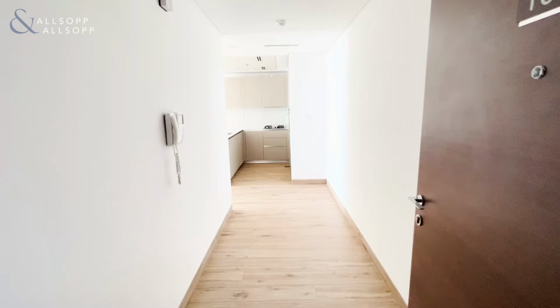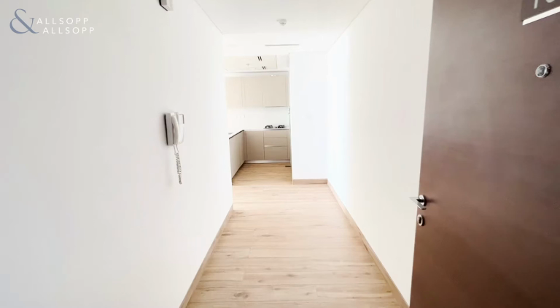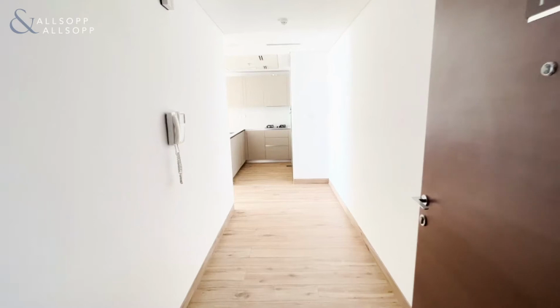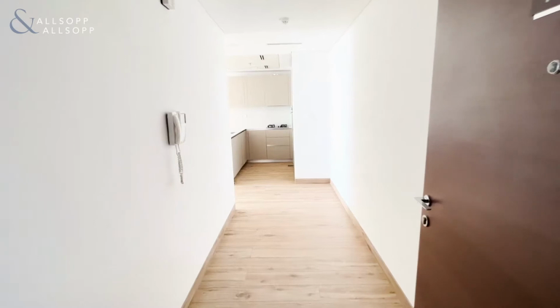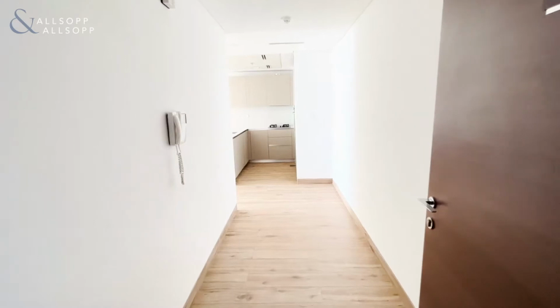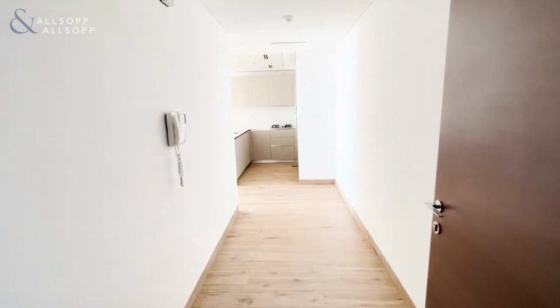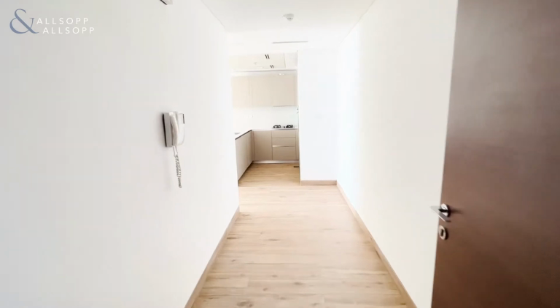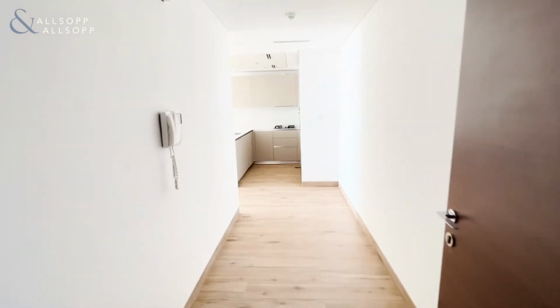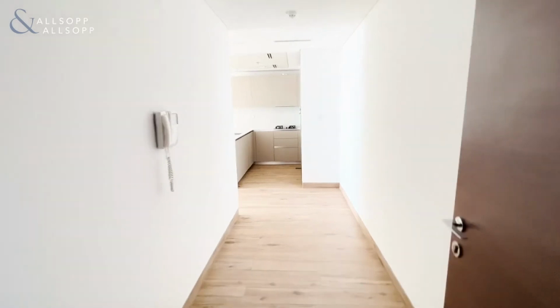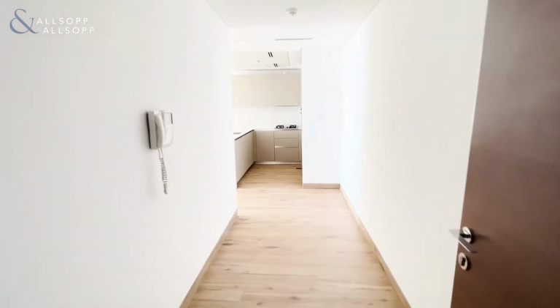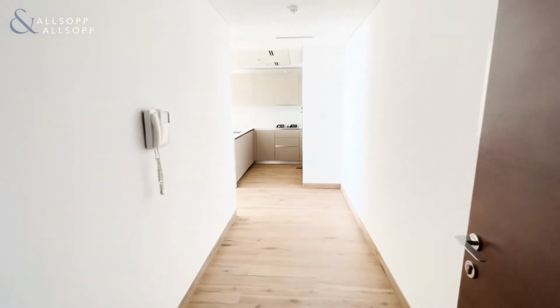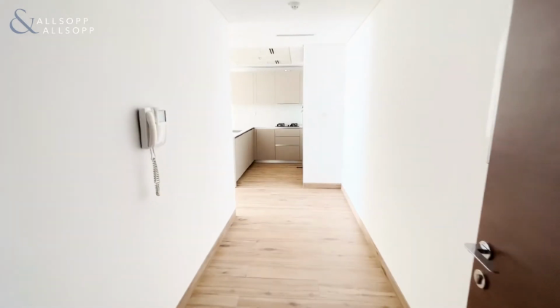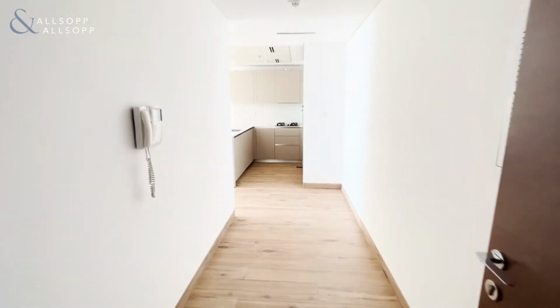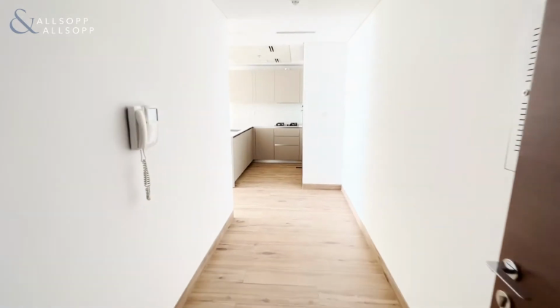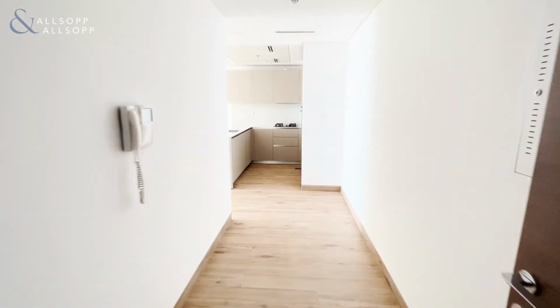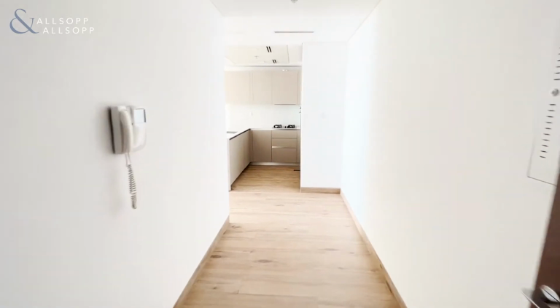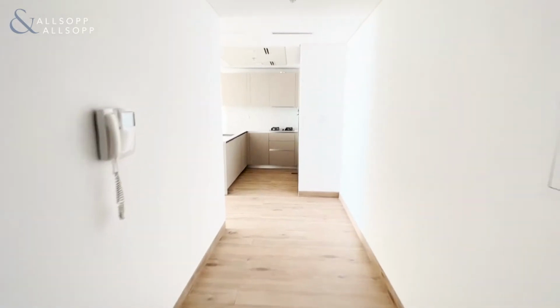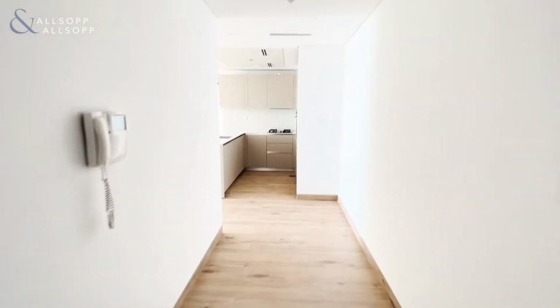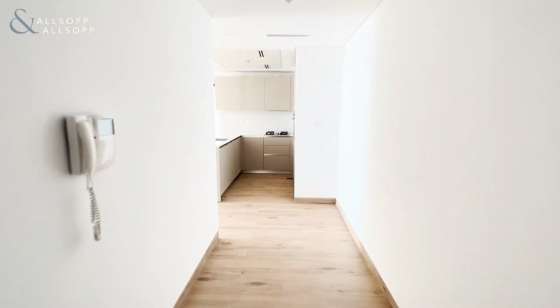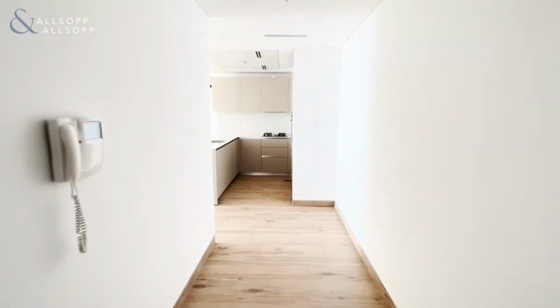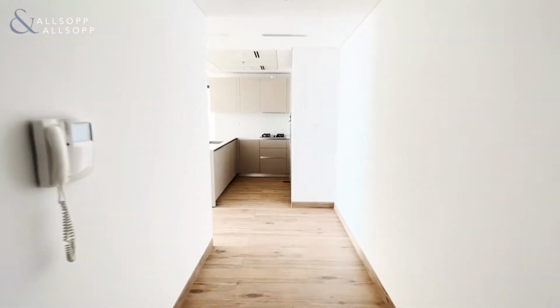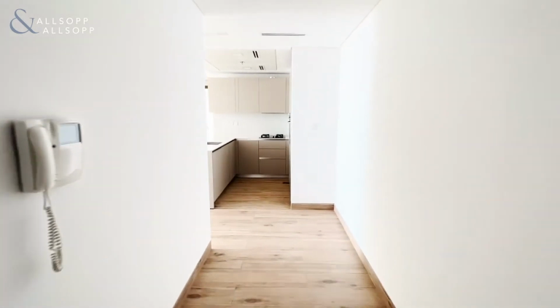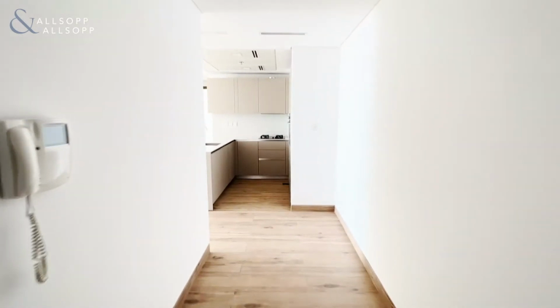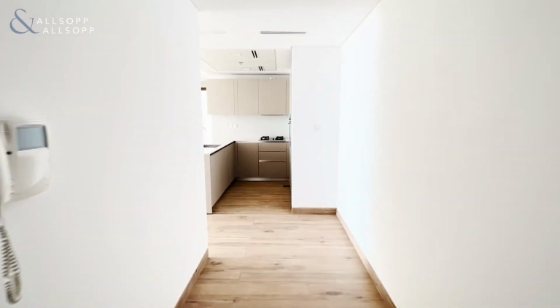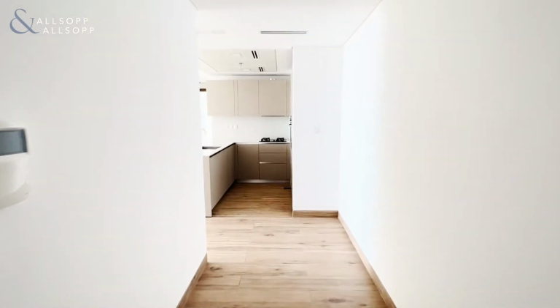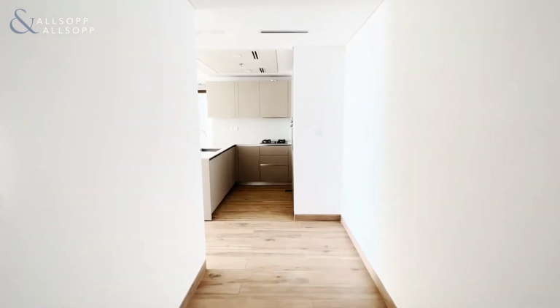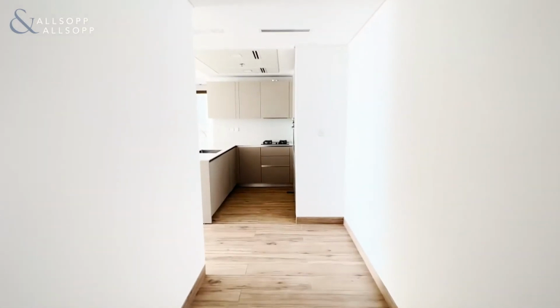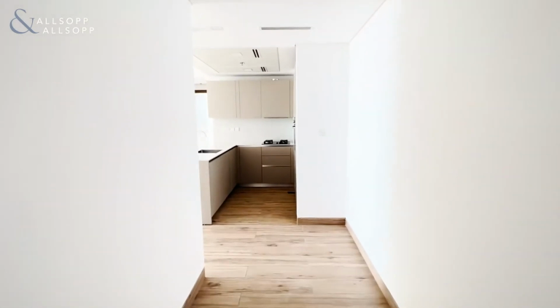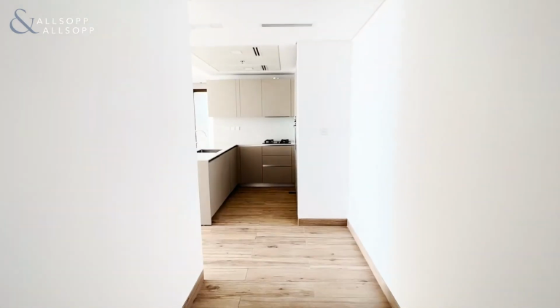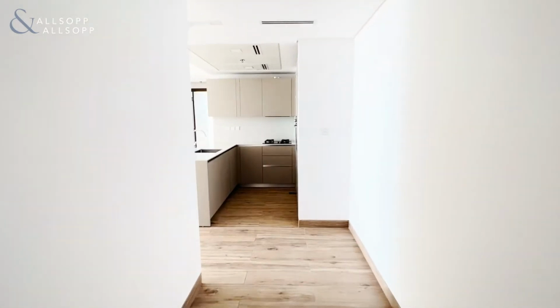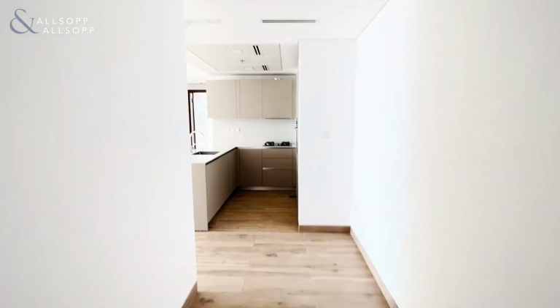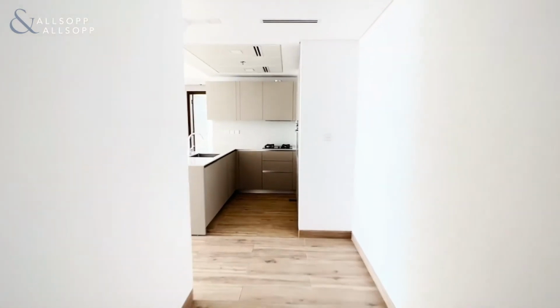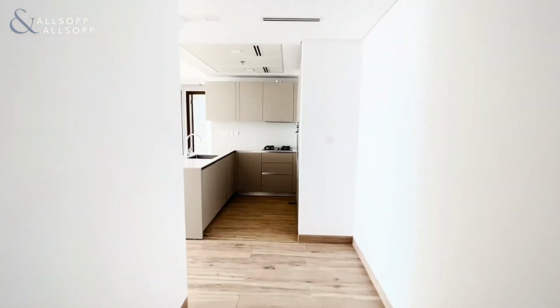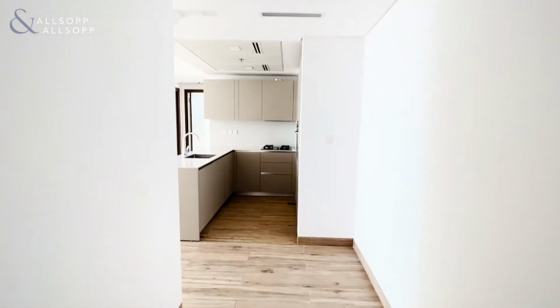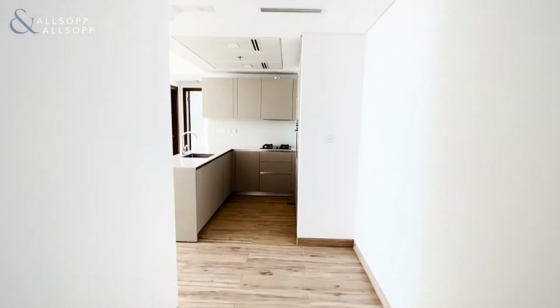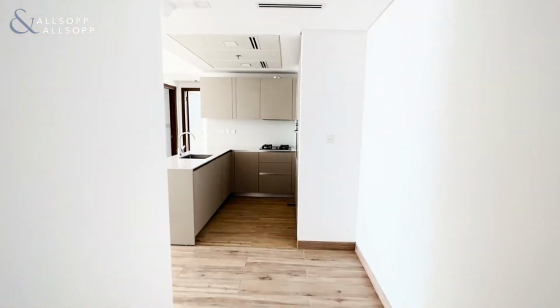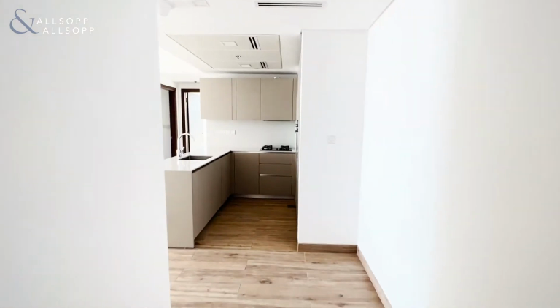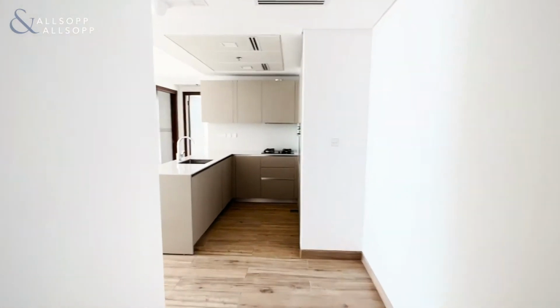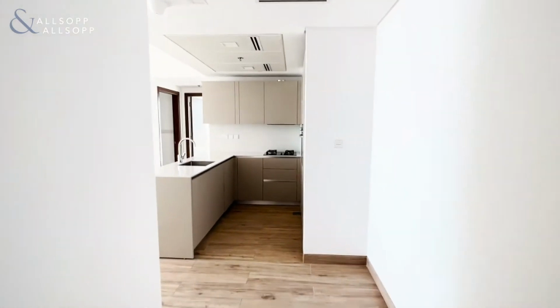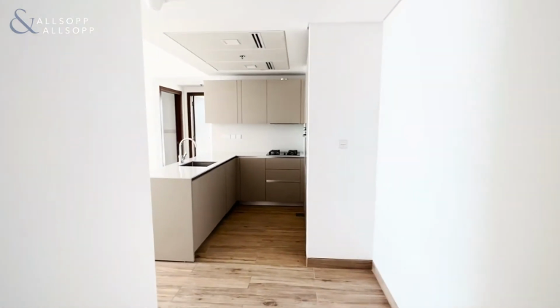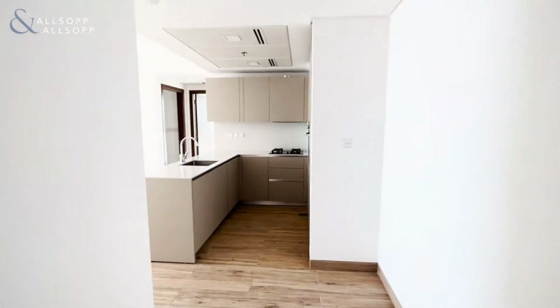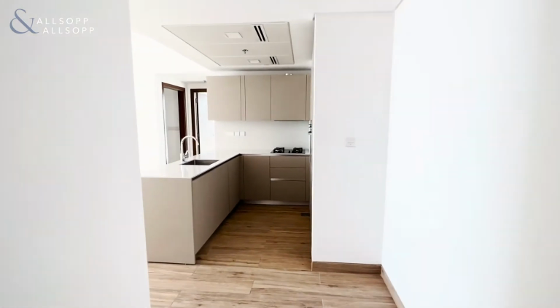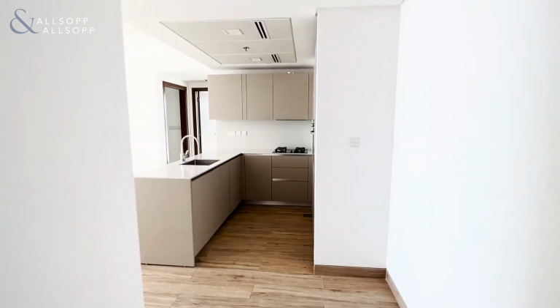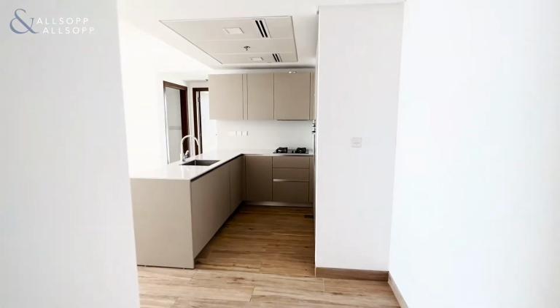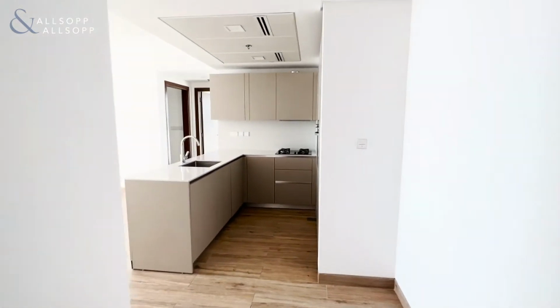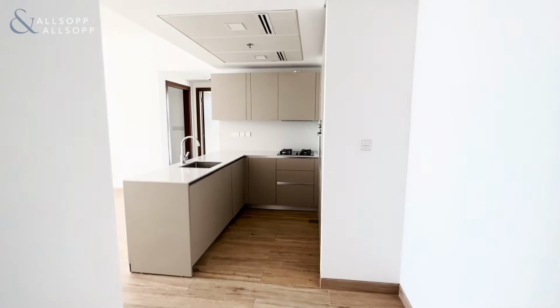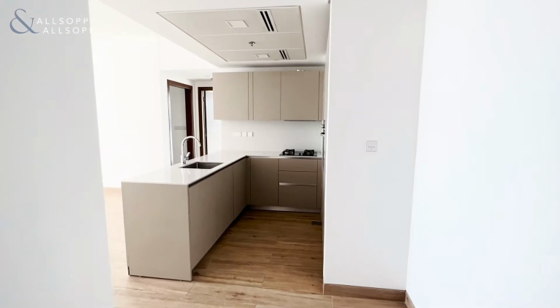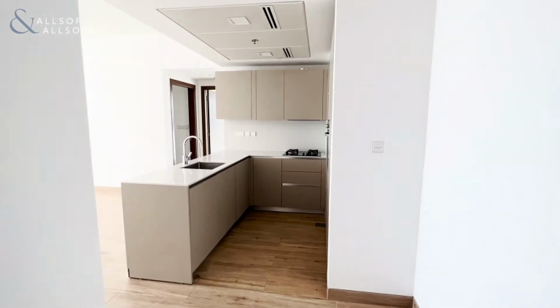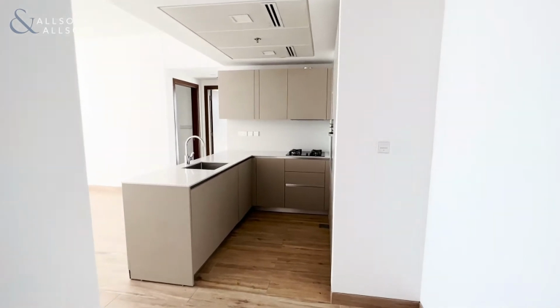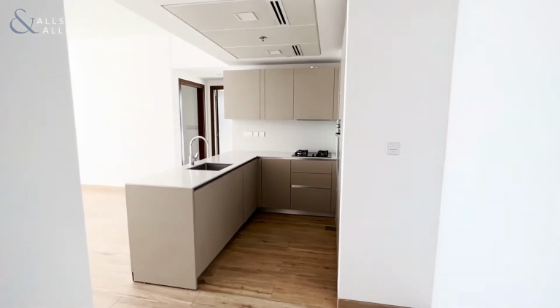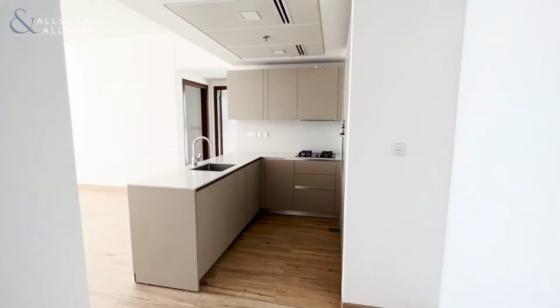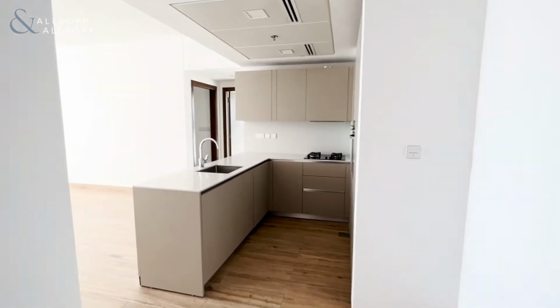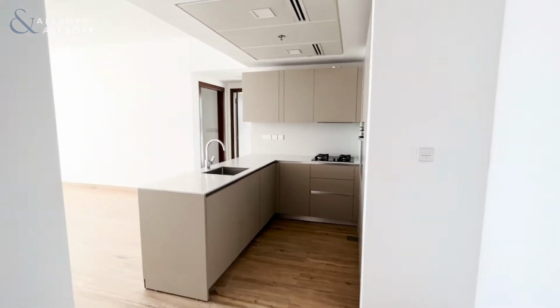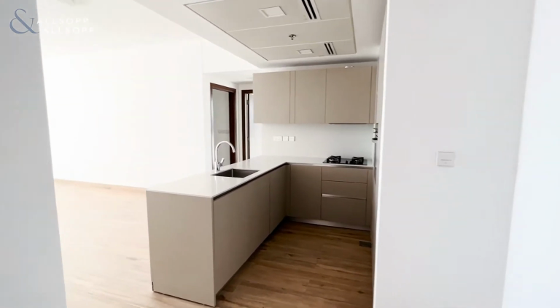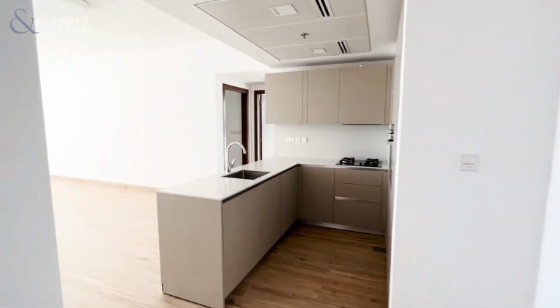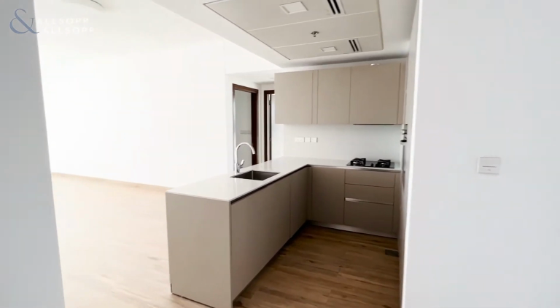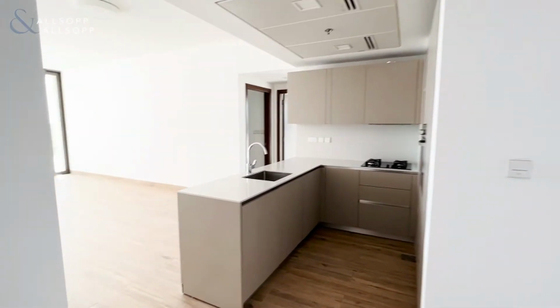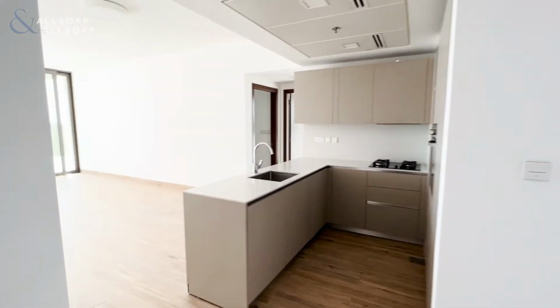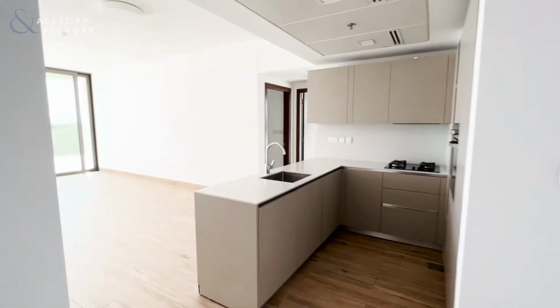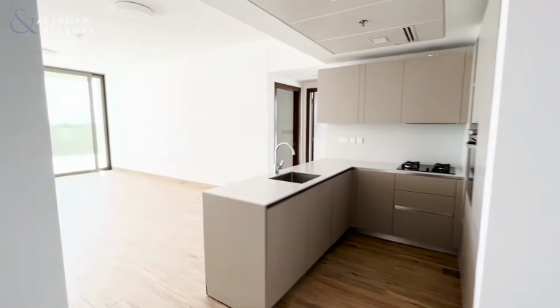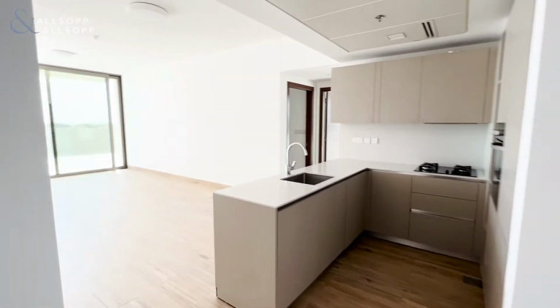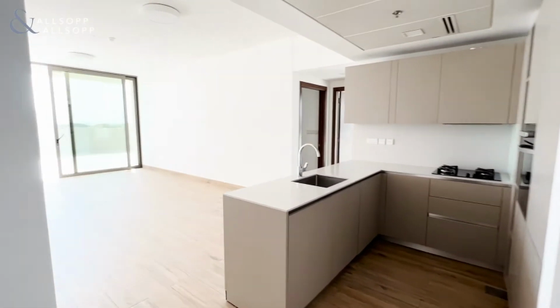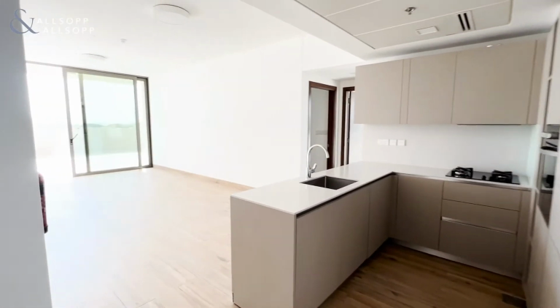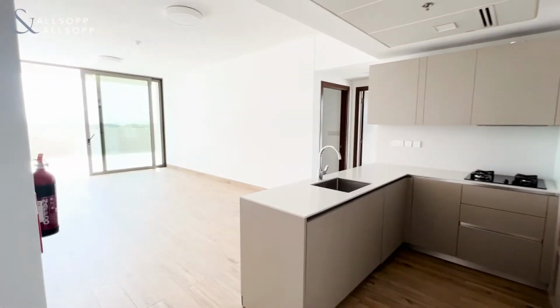Hi, it's Sophie from Allsop and Allsop Real Estate and today I'm pleased to present to you this two-bedroom, two-bathroom apartment in East Forty, Alvesham.